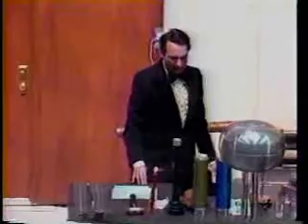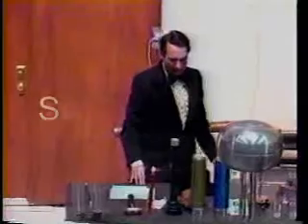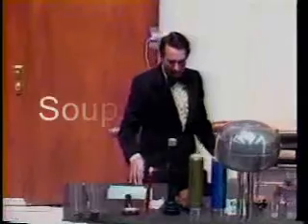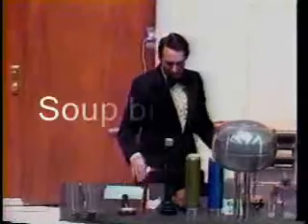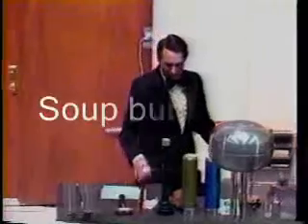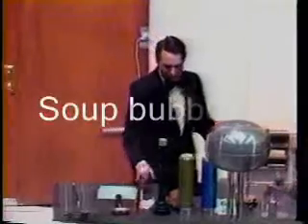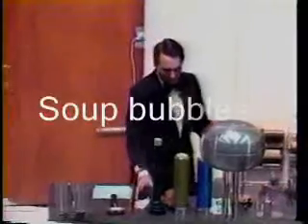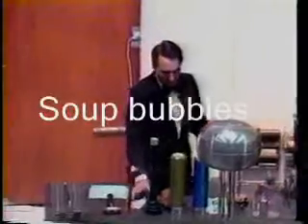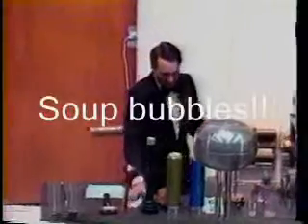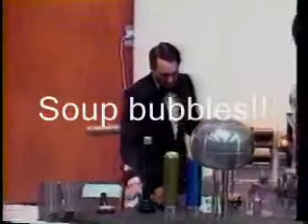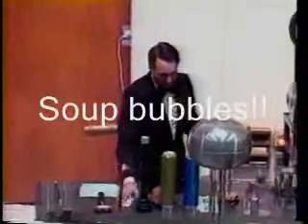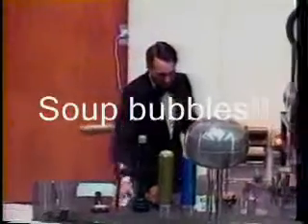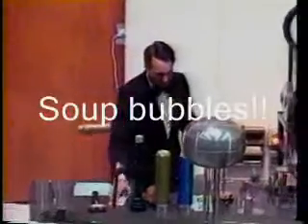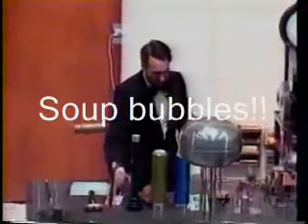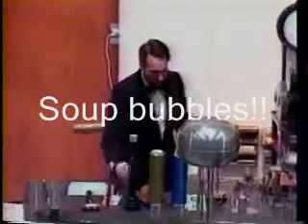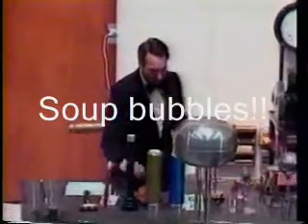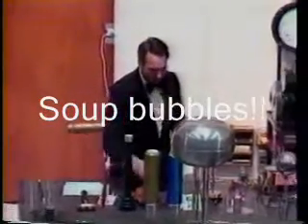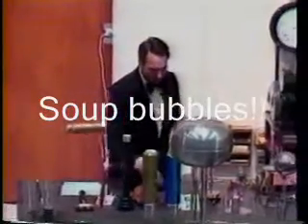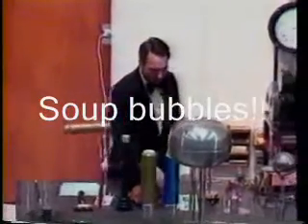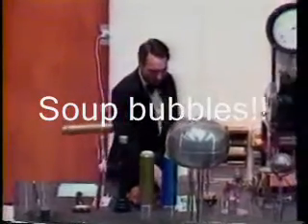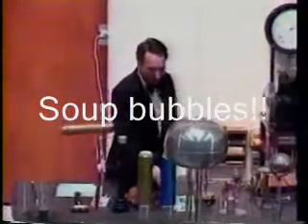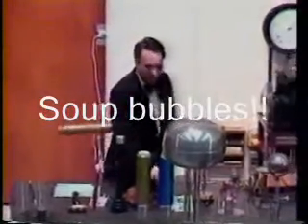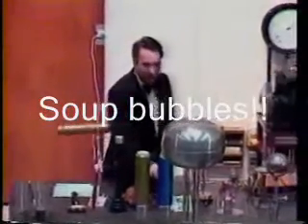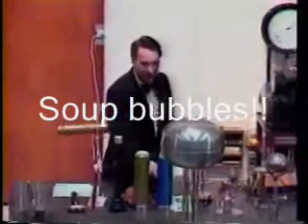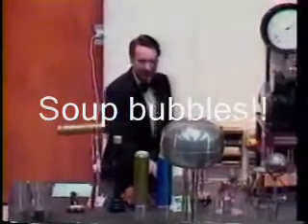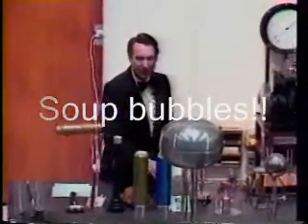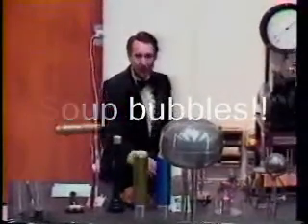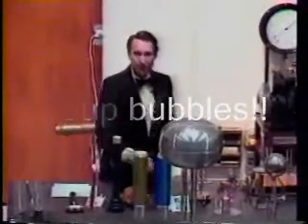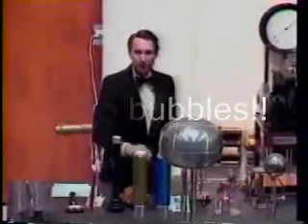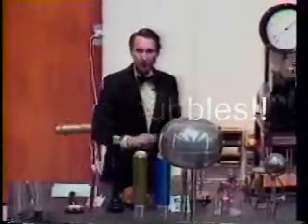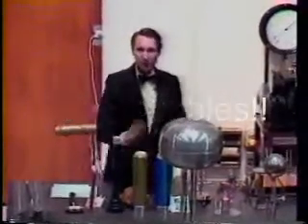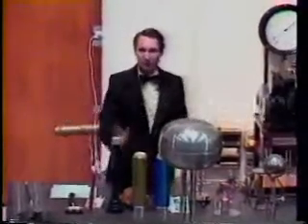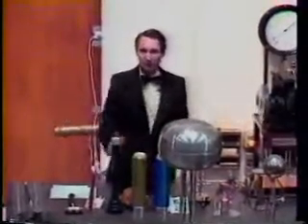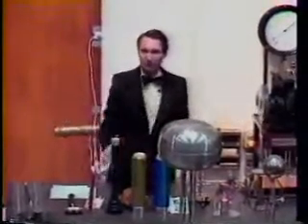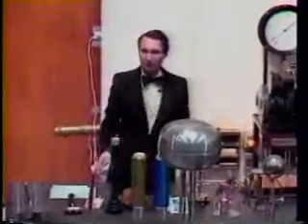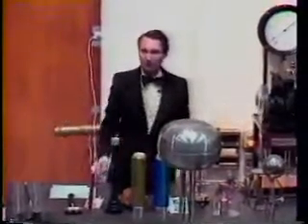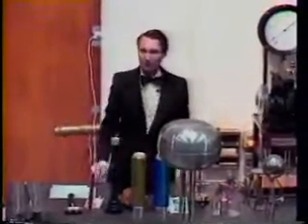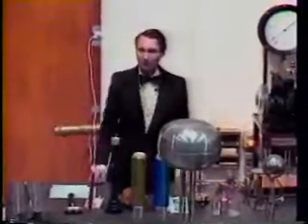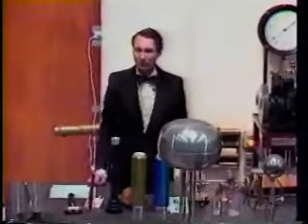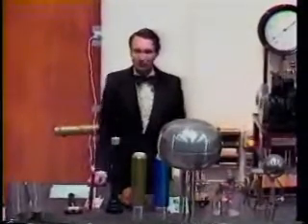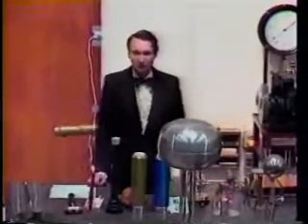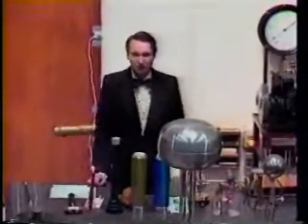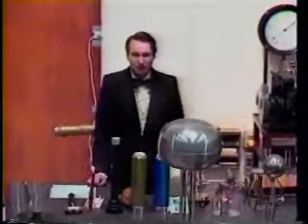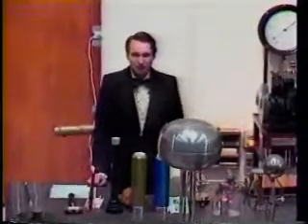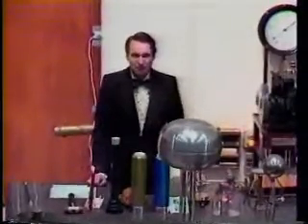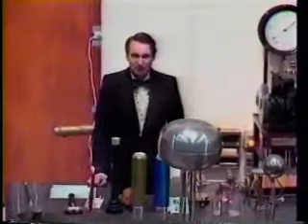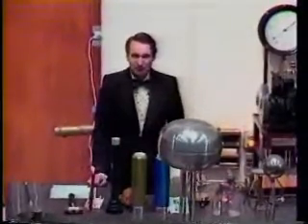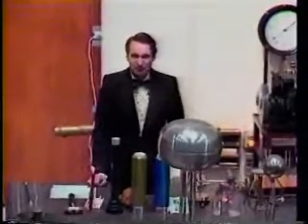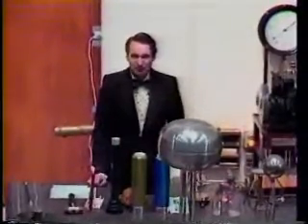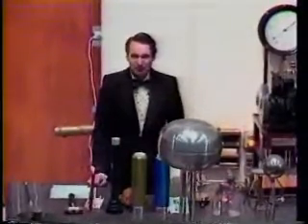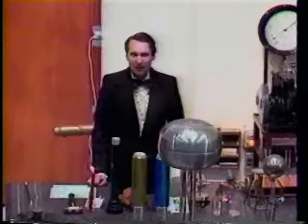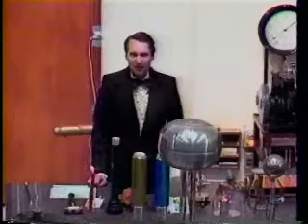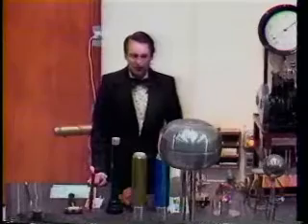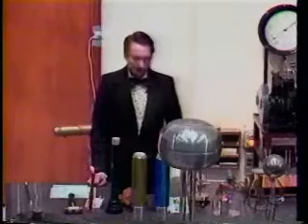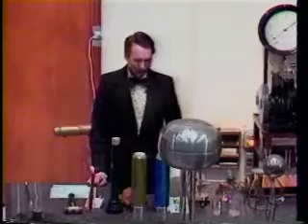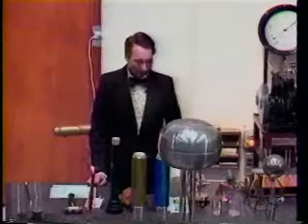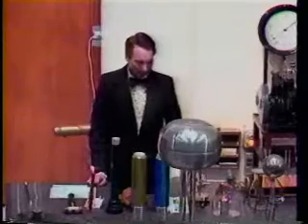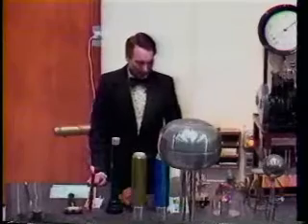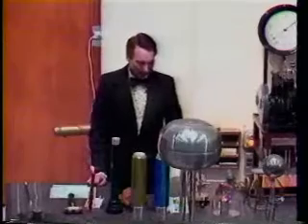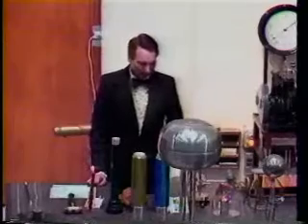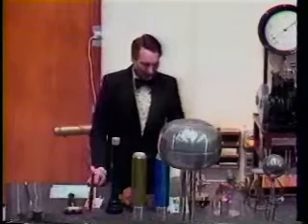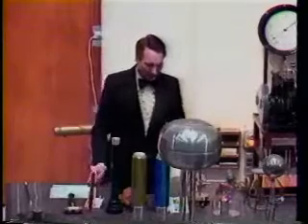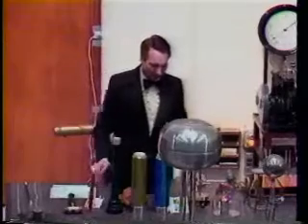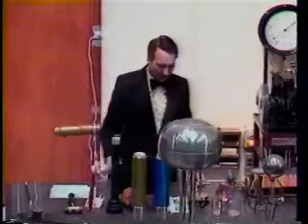I'd like to show you something with soap bubbles. How many of you have played with soap bubbles? A lot of people. Okay.